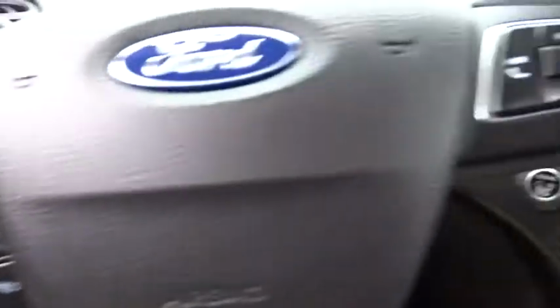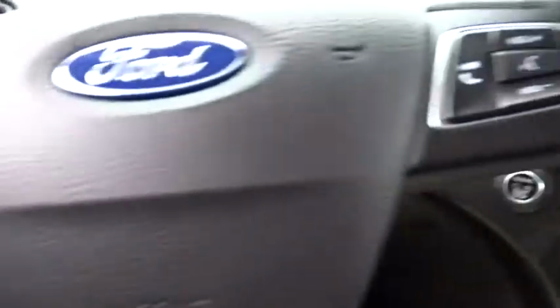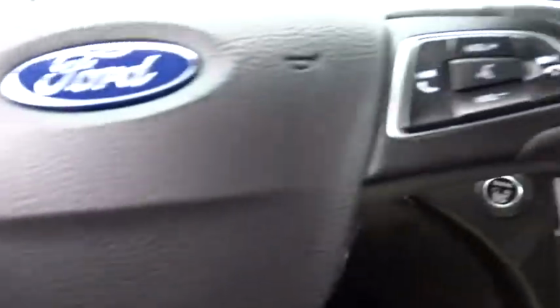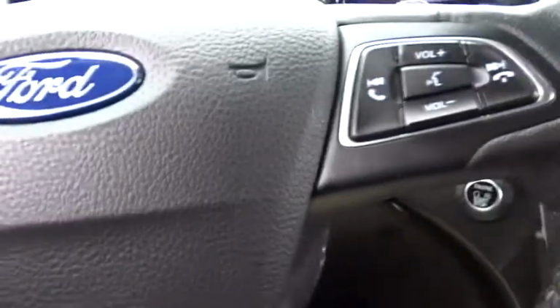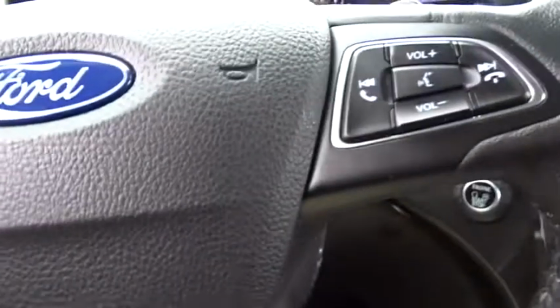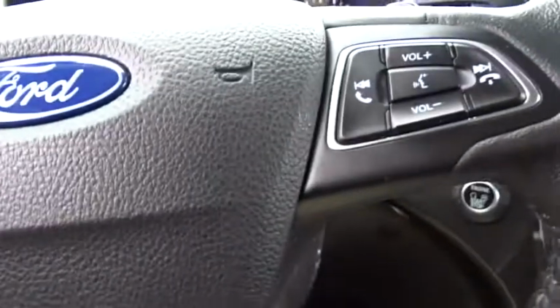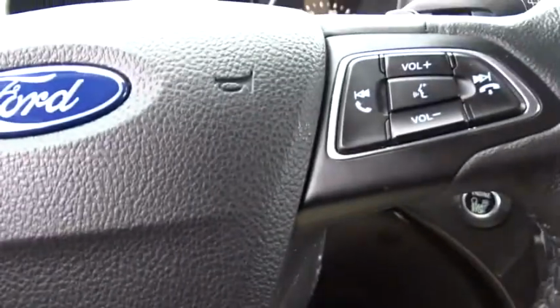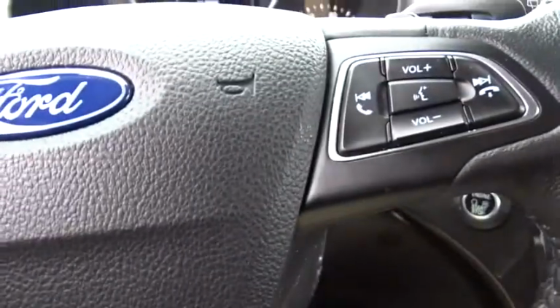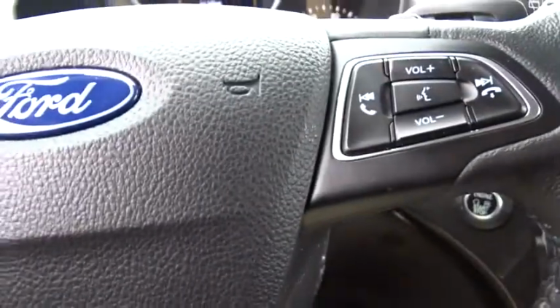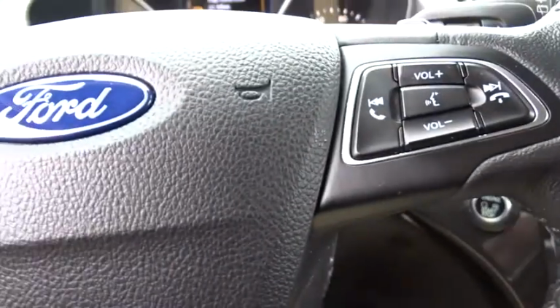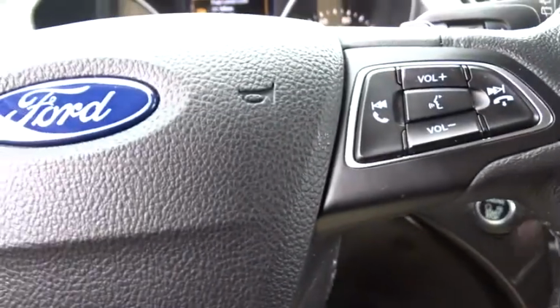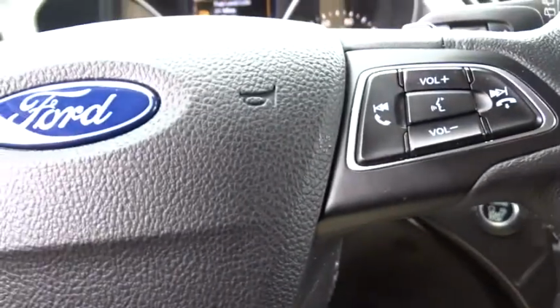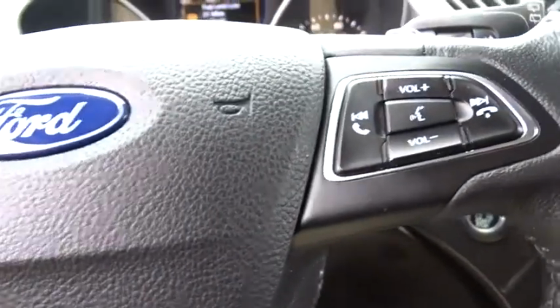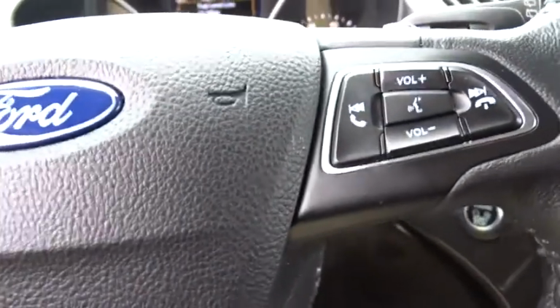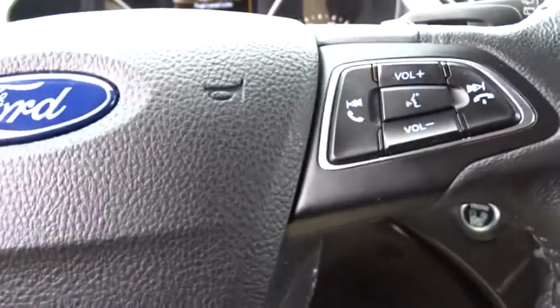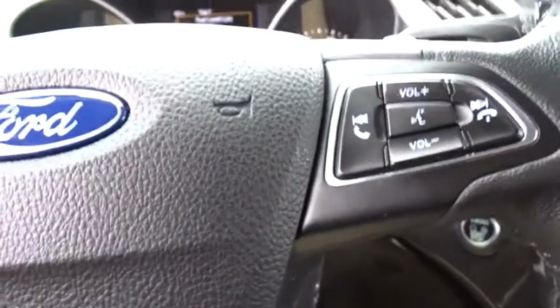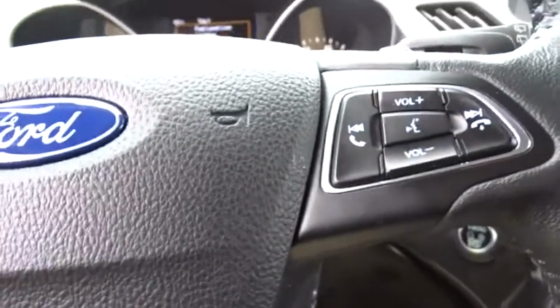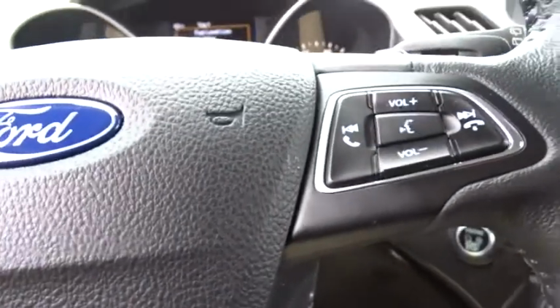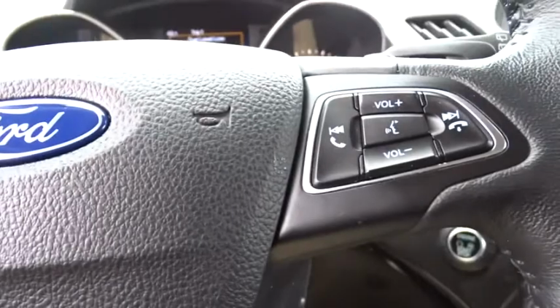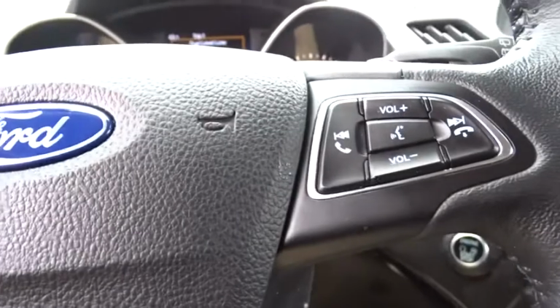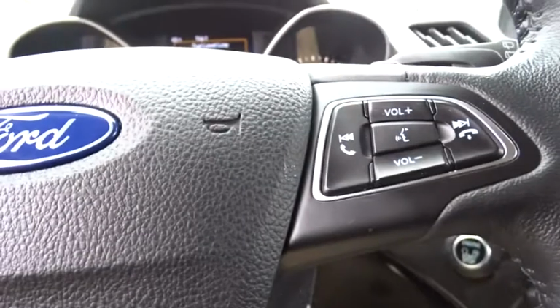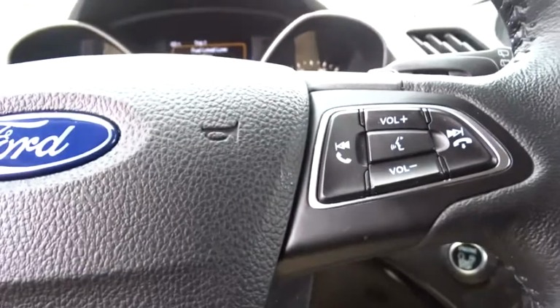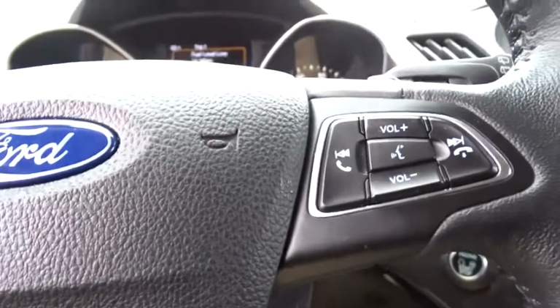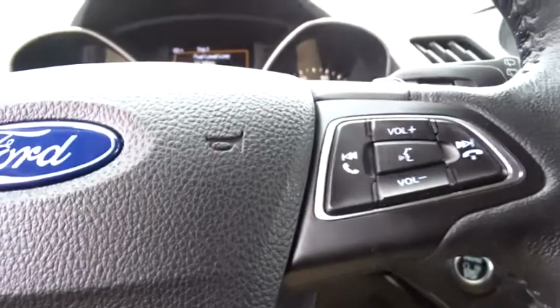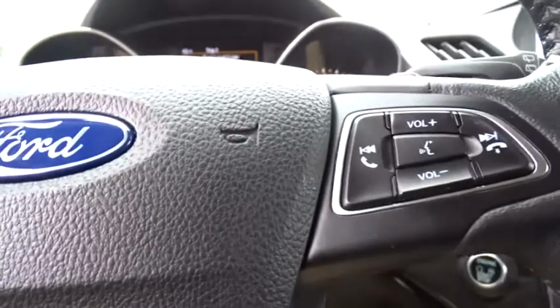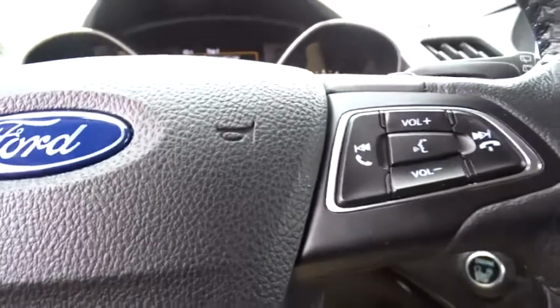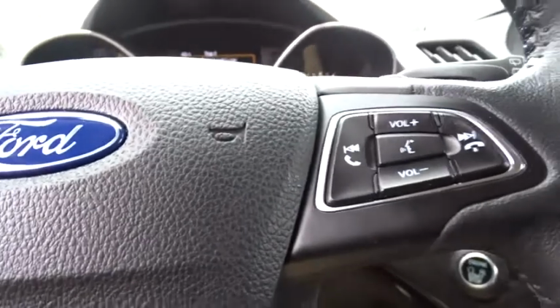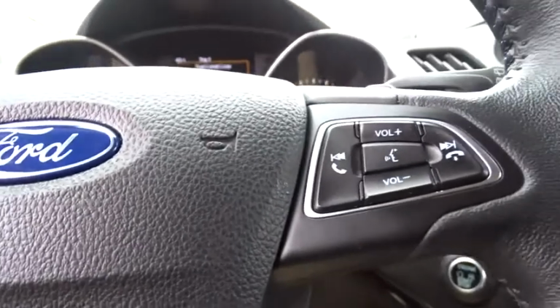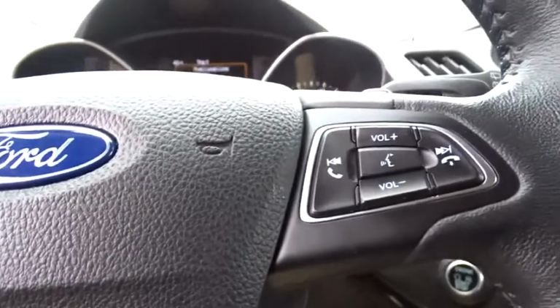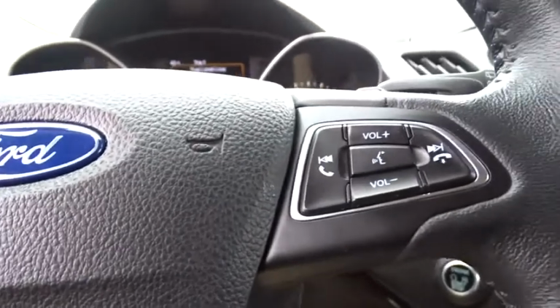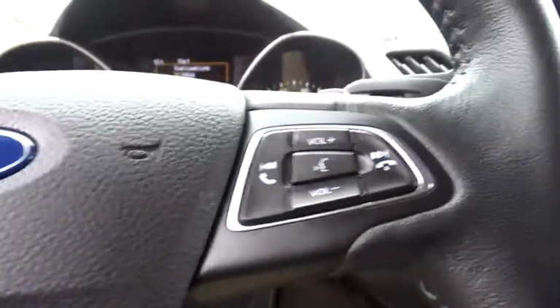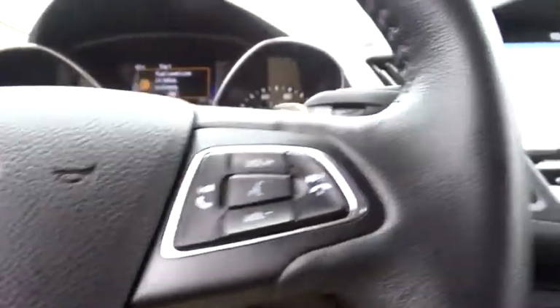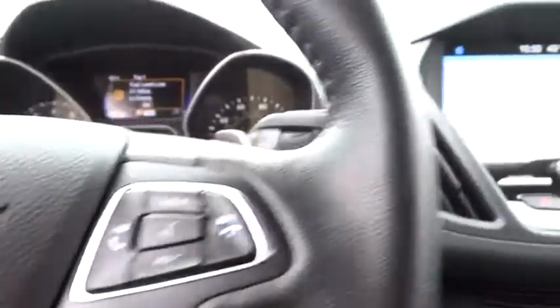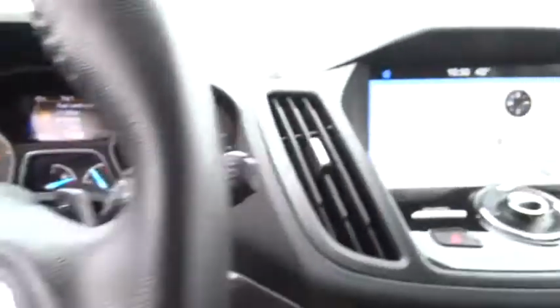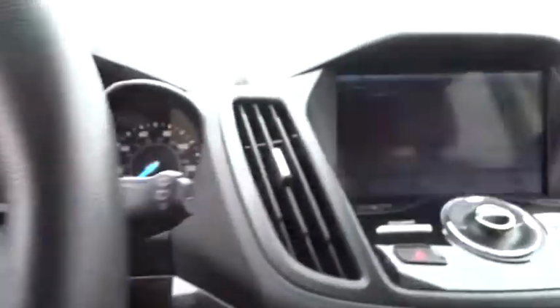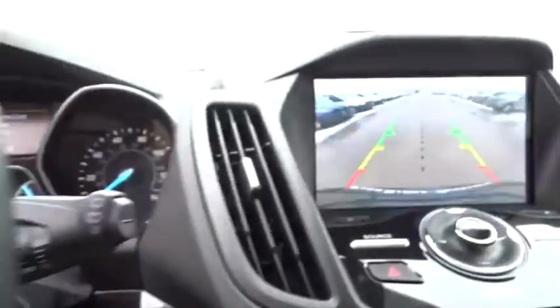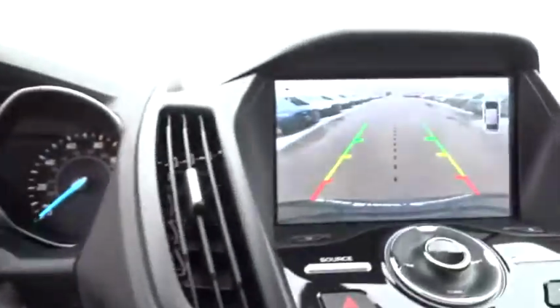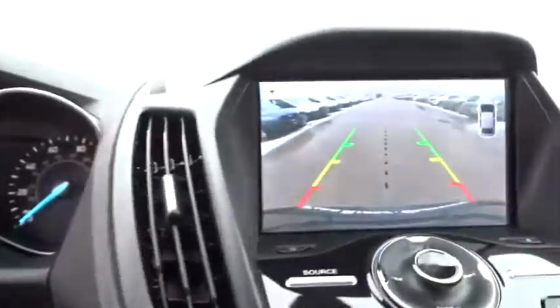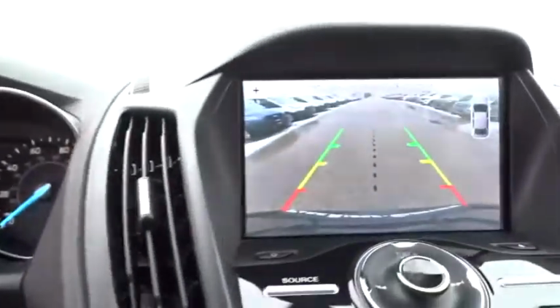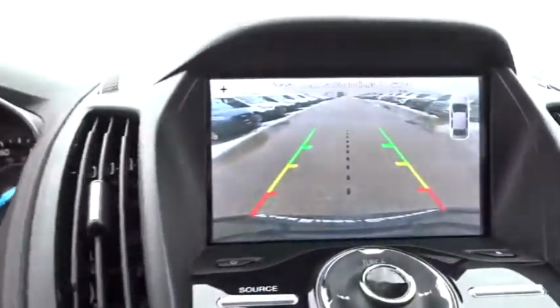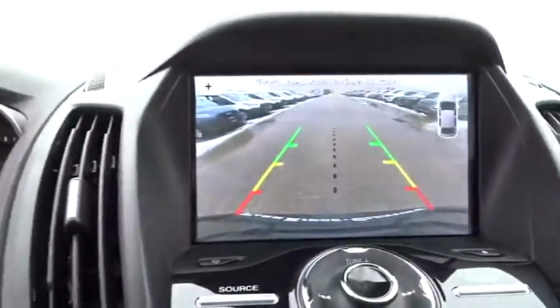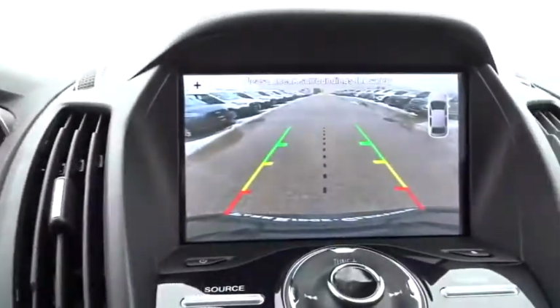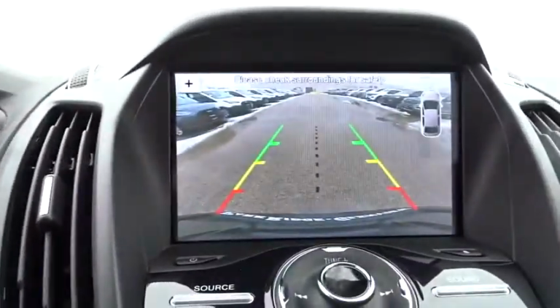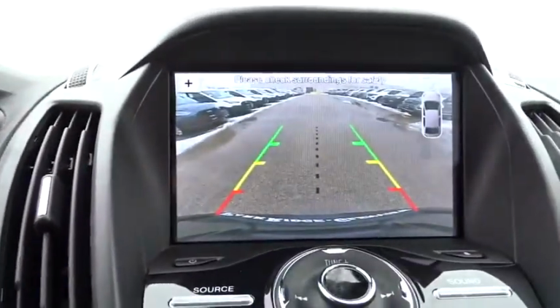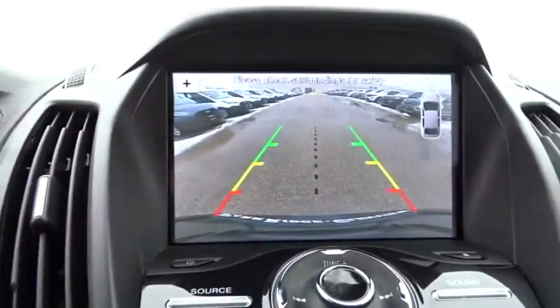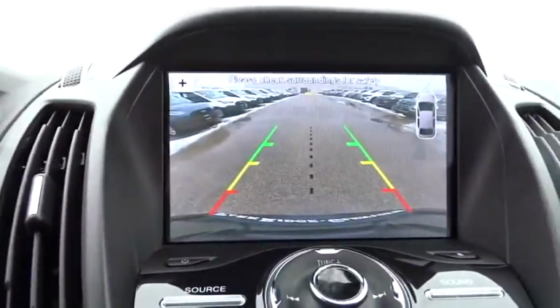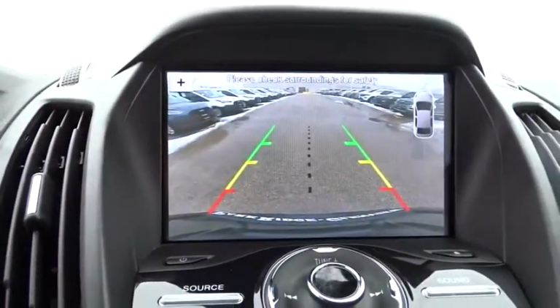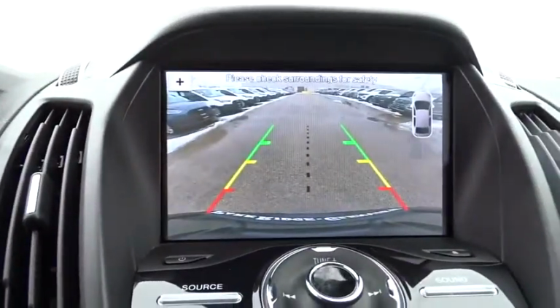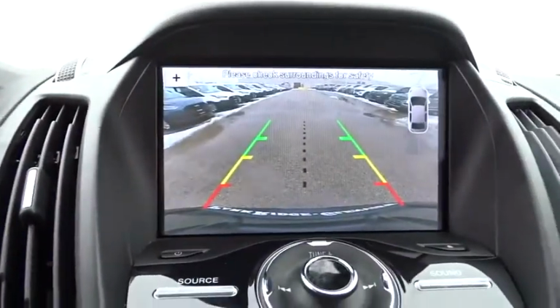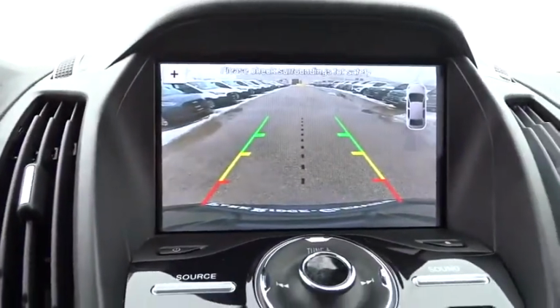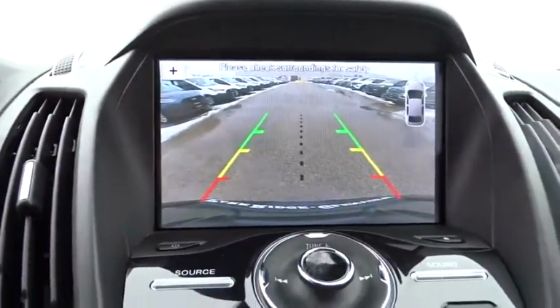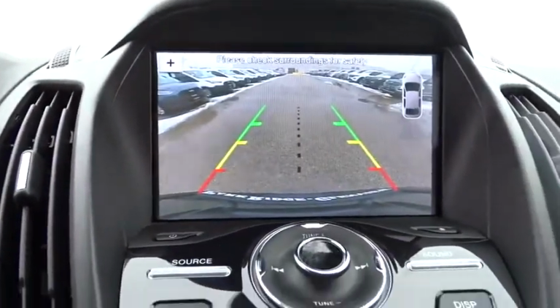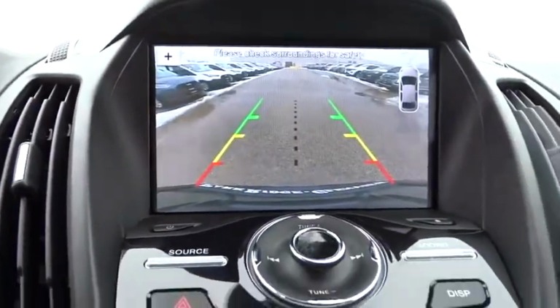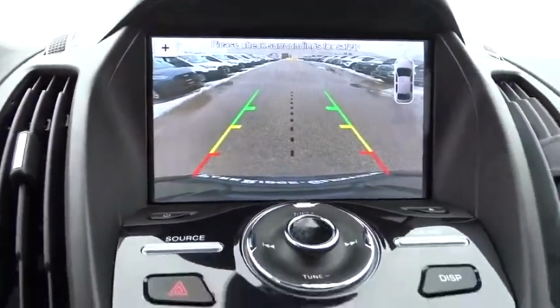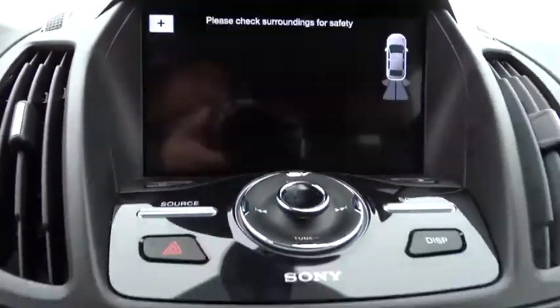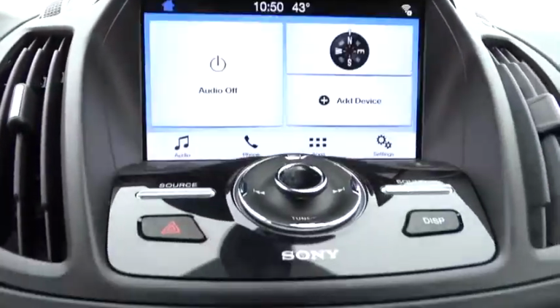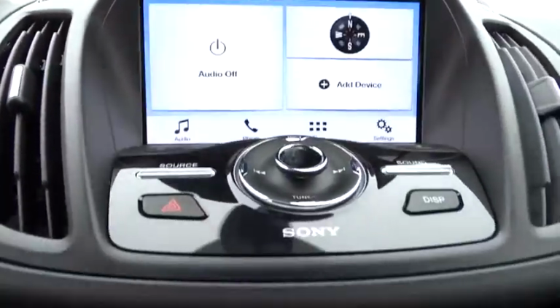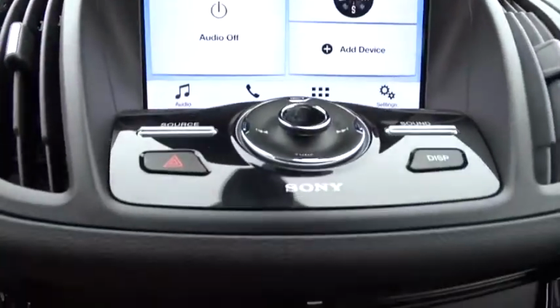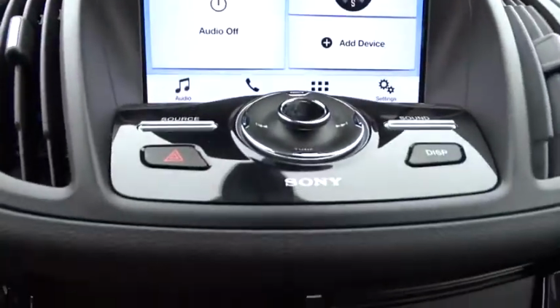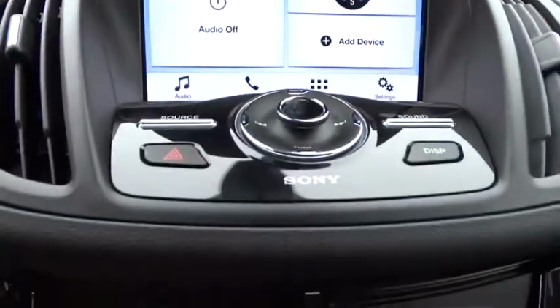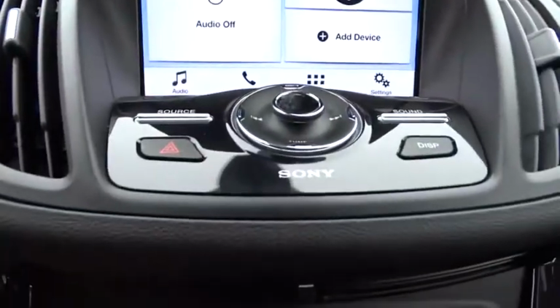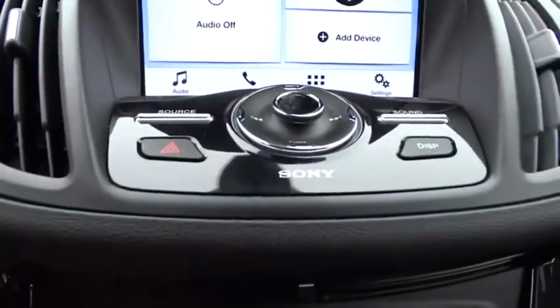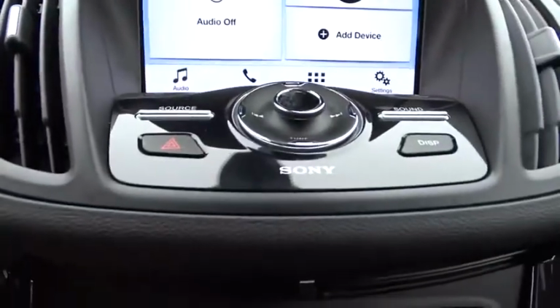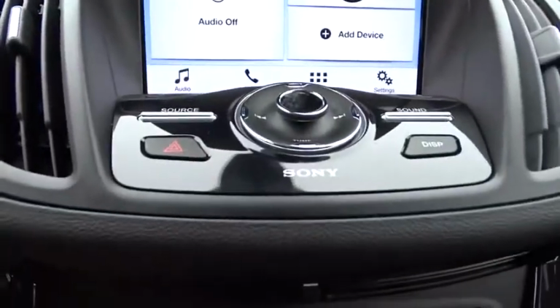Aluminum wheels, cruise control, four-wheel drive, auto-dimming rear-view mirror, floor mats, keyless start.